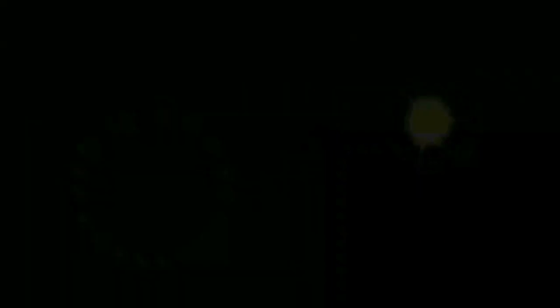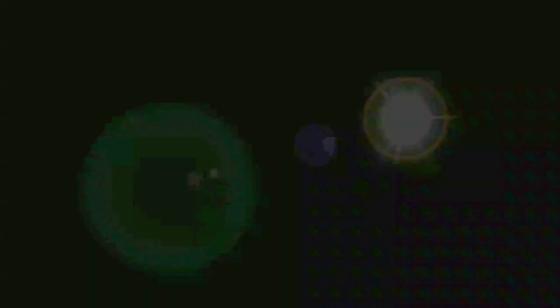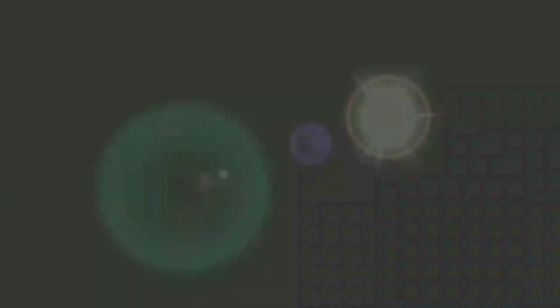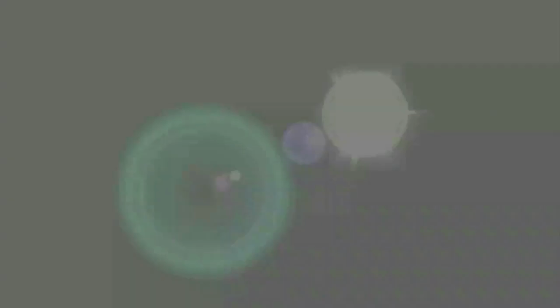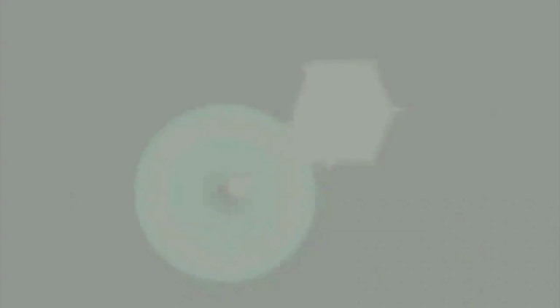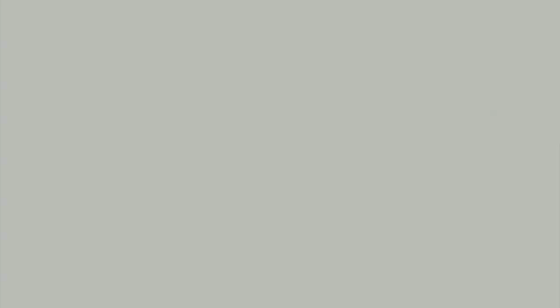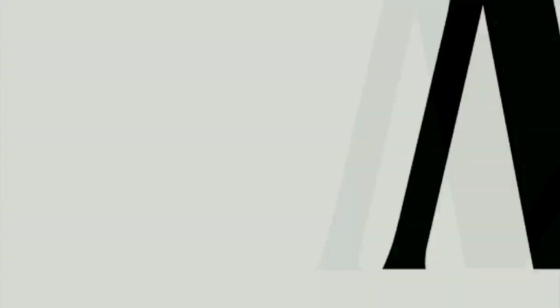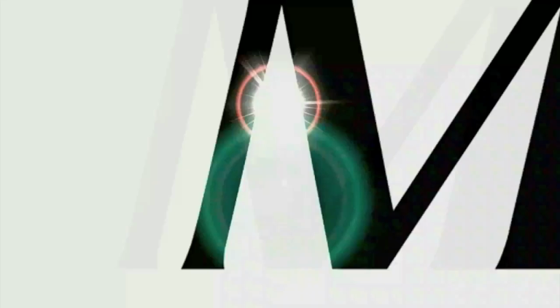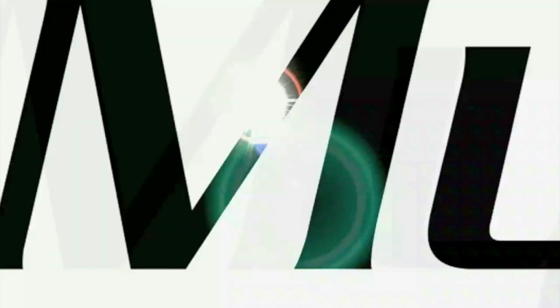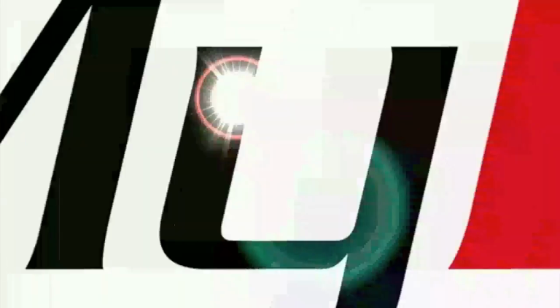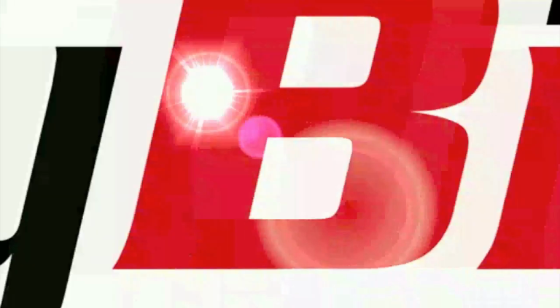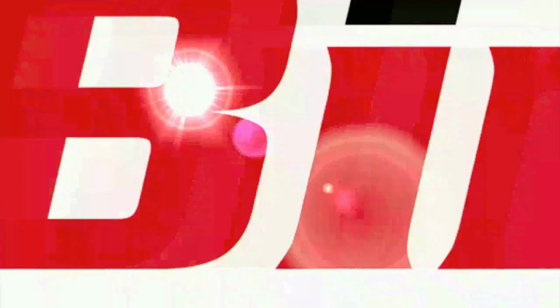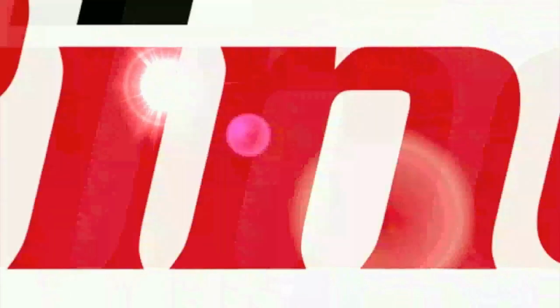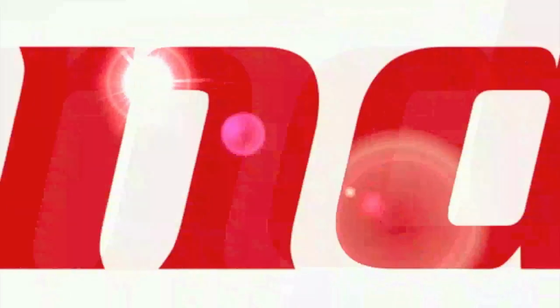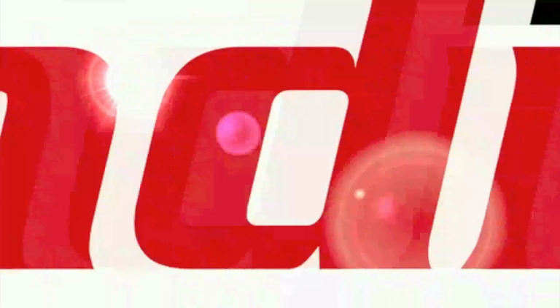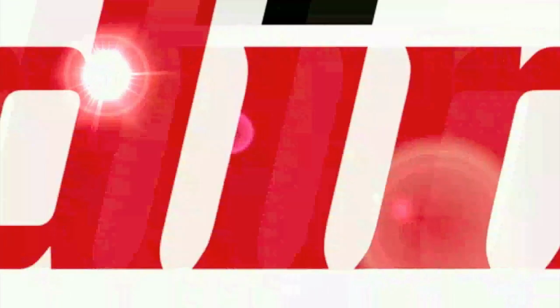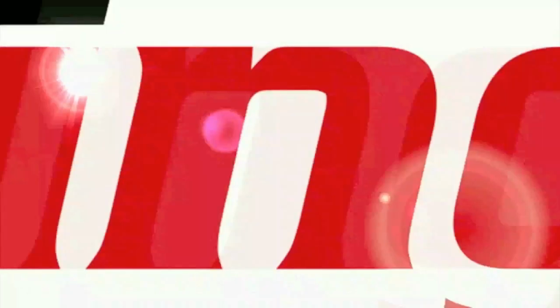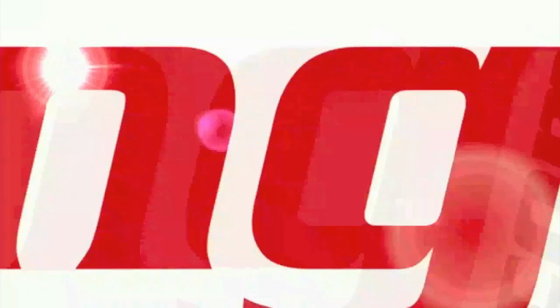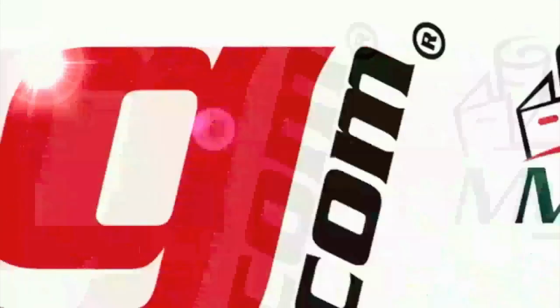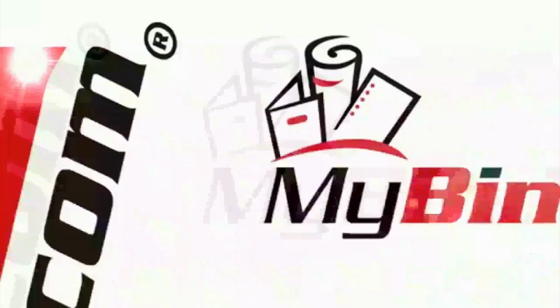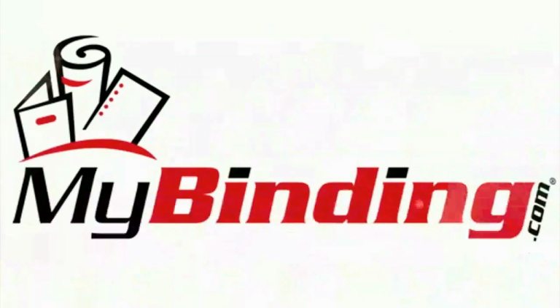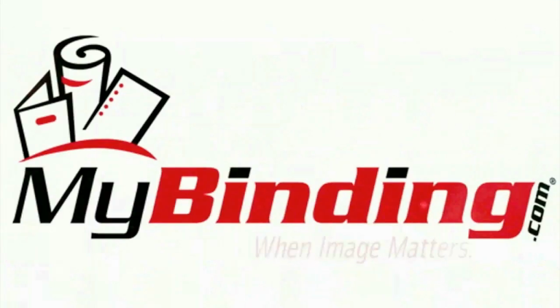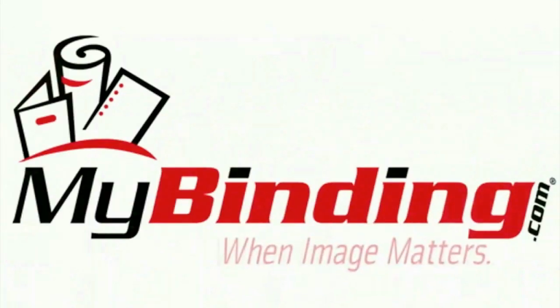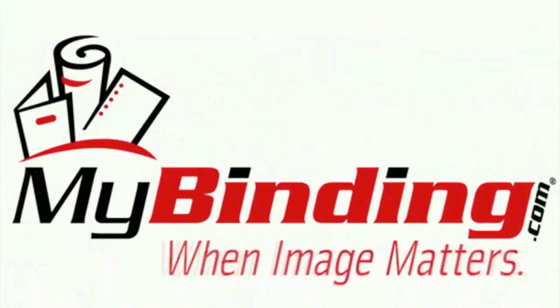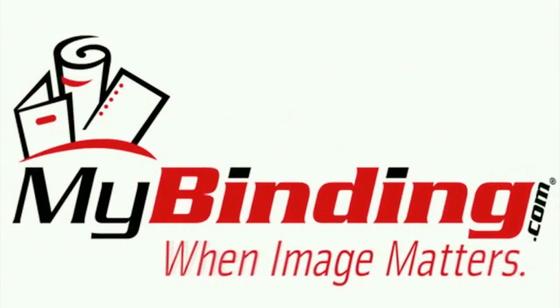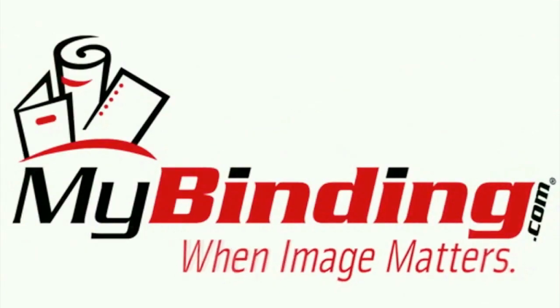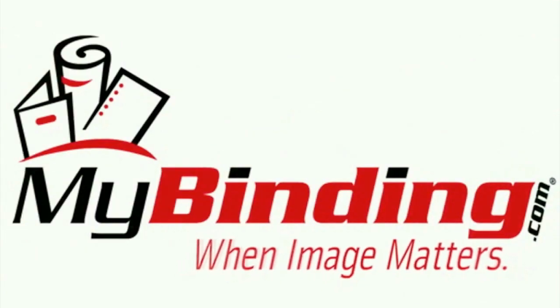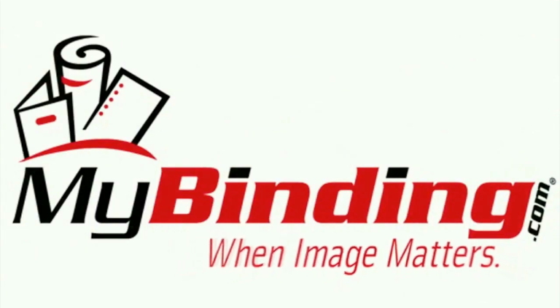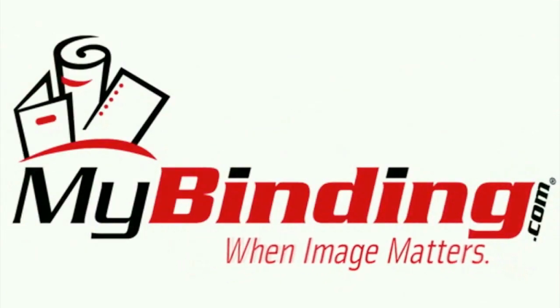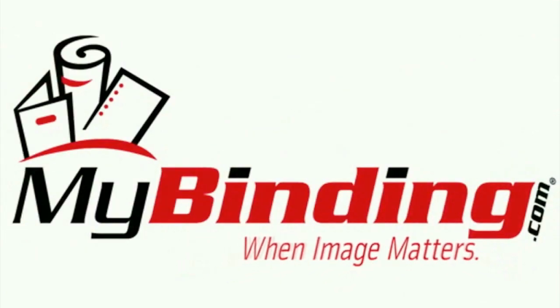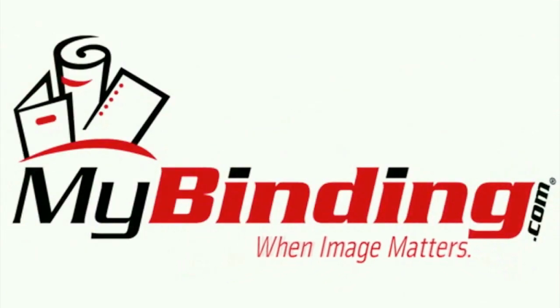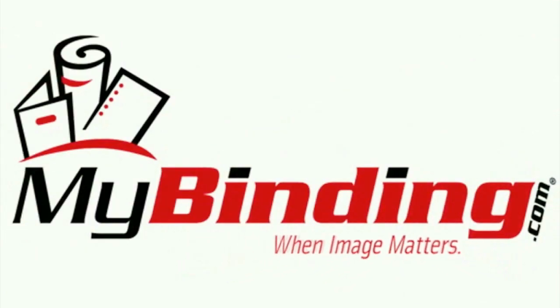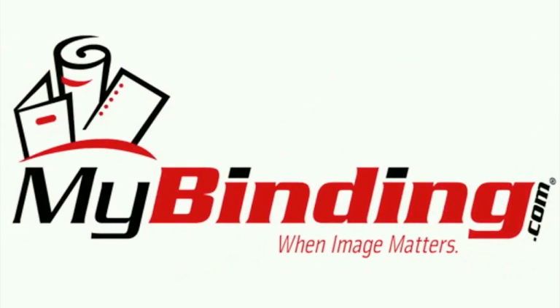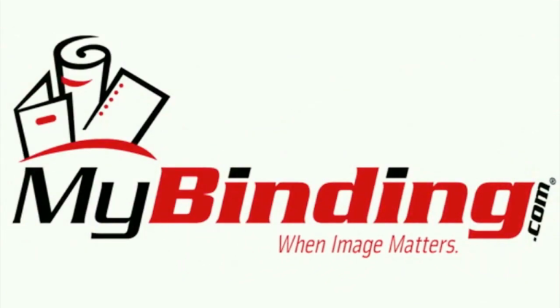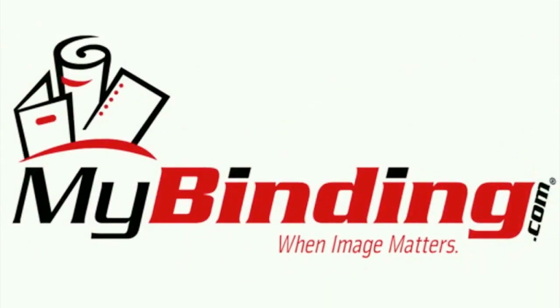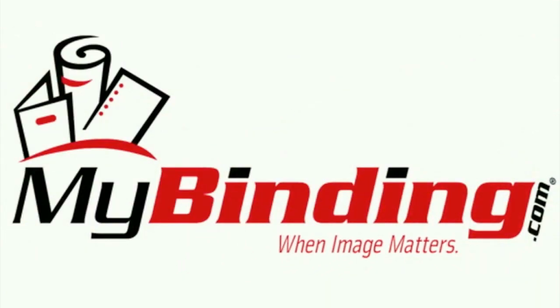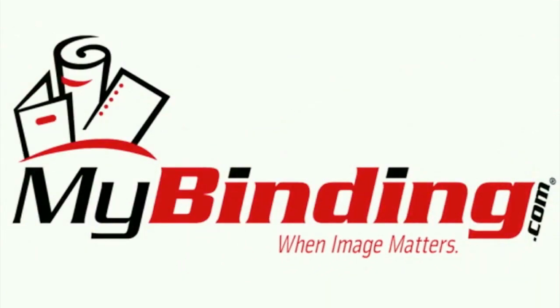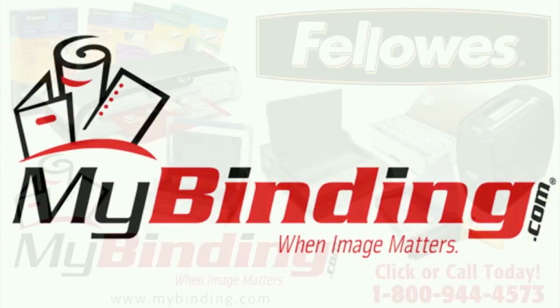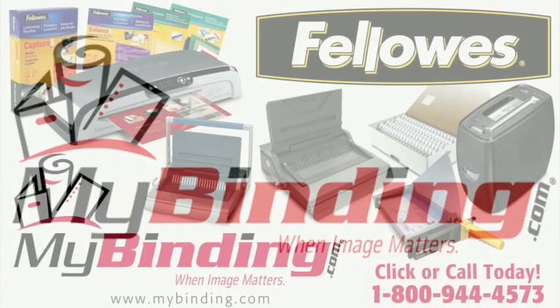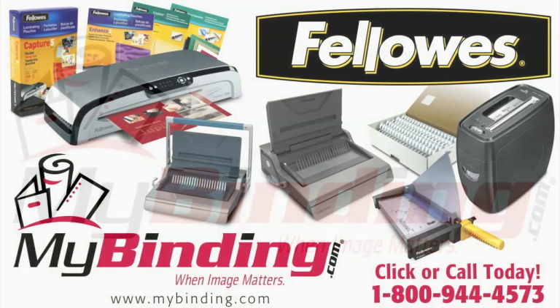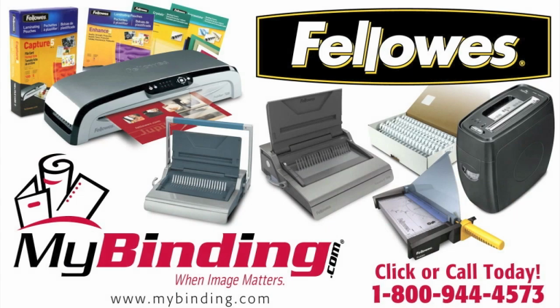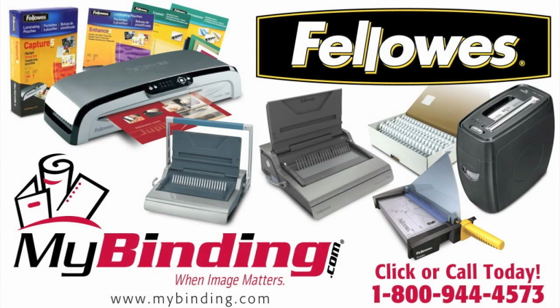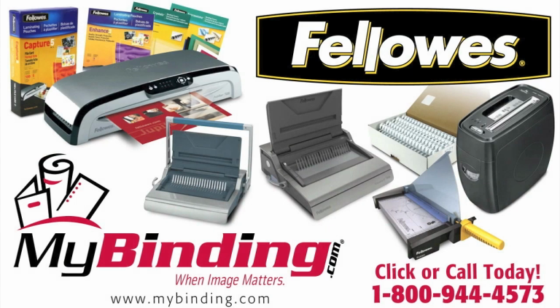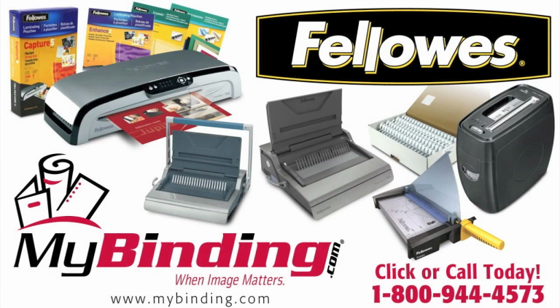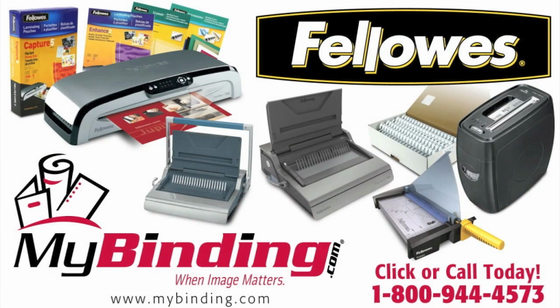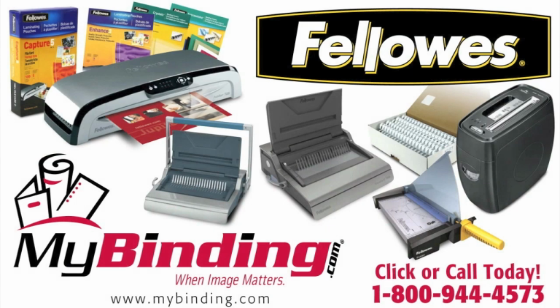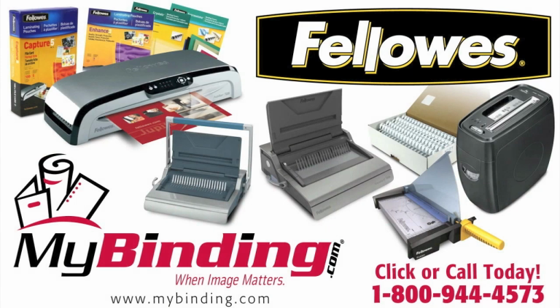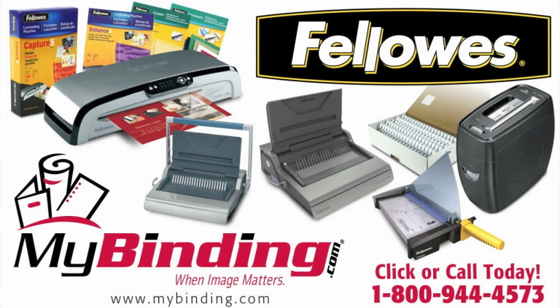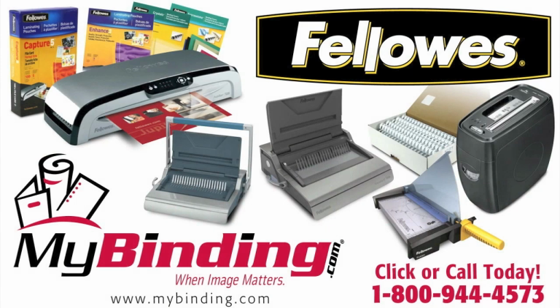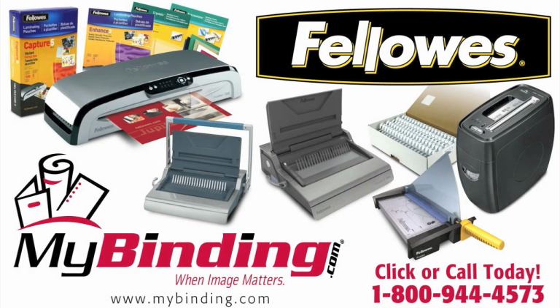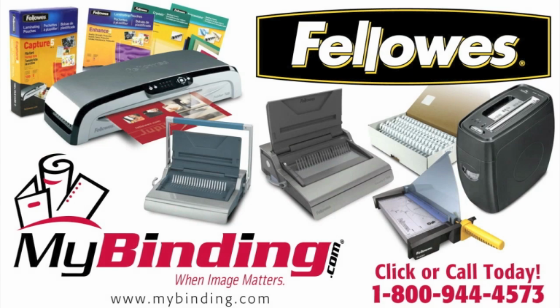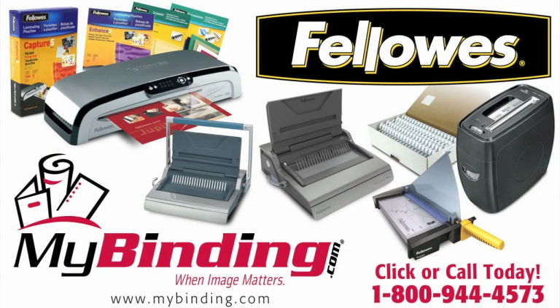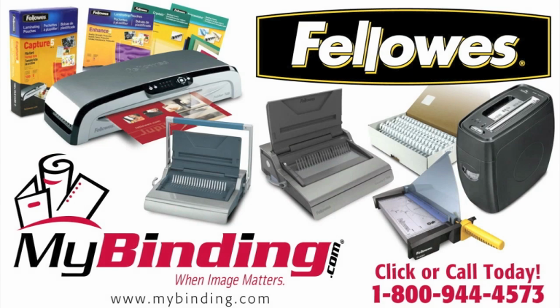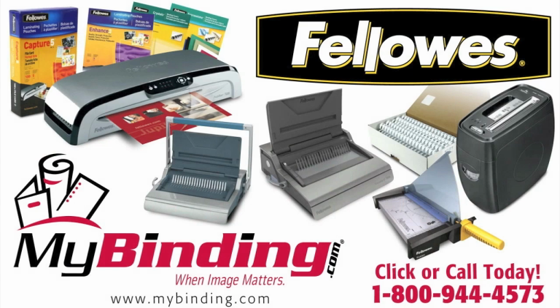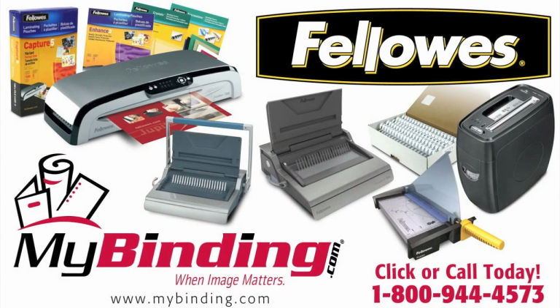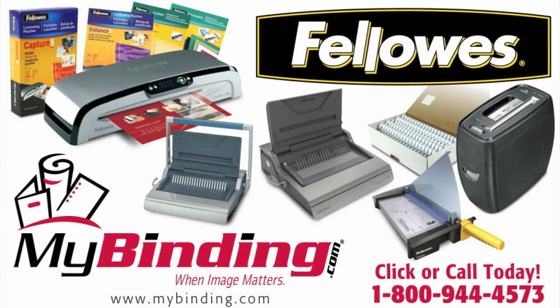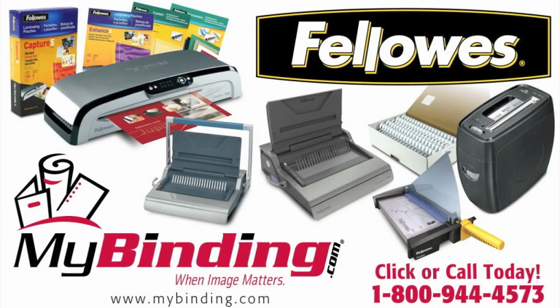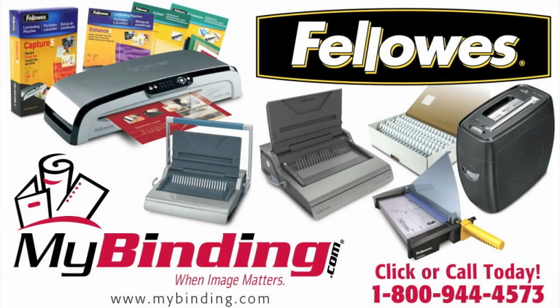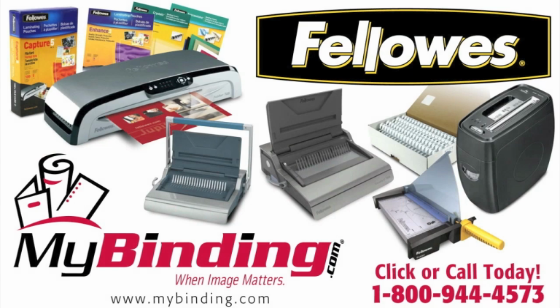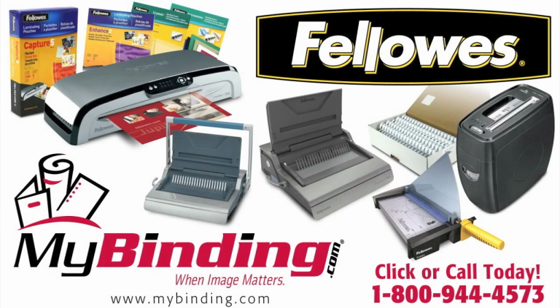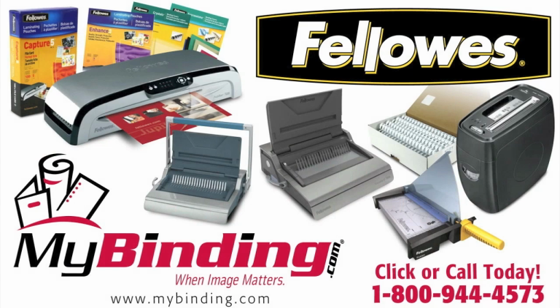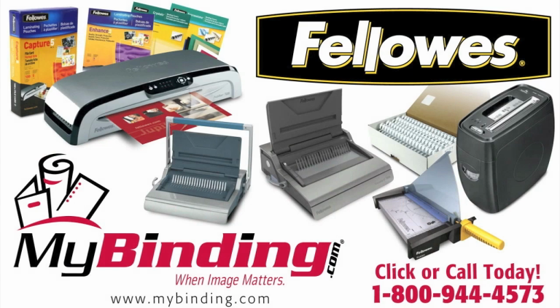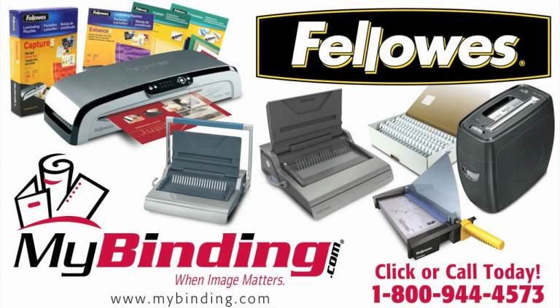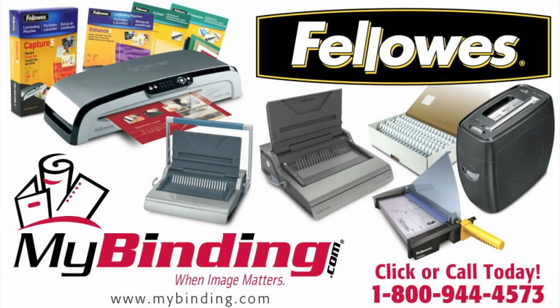For more demos and reviews of this product and many more, check out MyBinding.com. Thanks for tuning in.